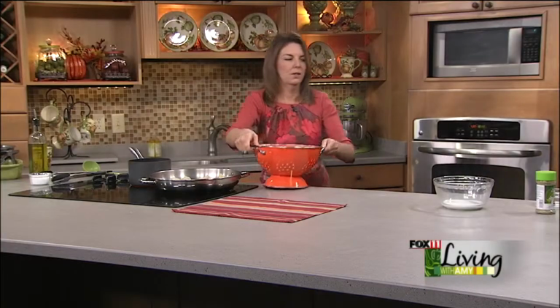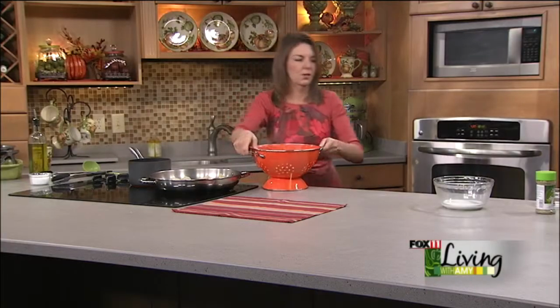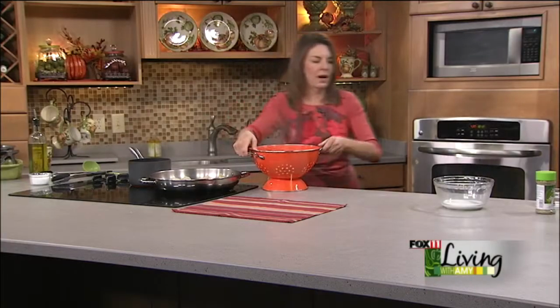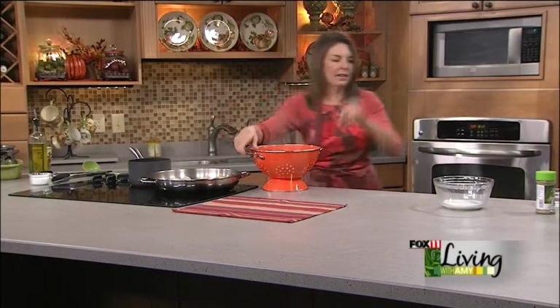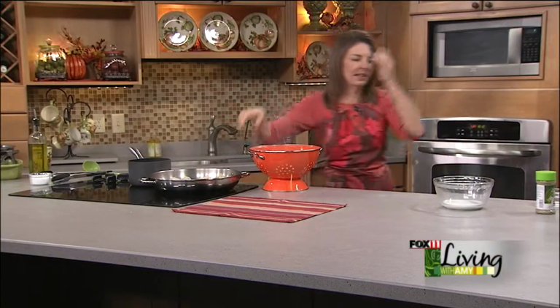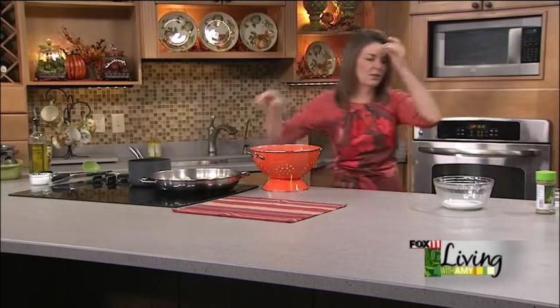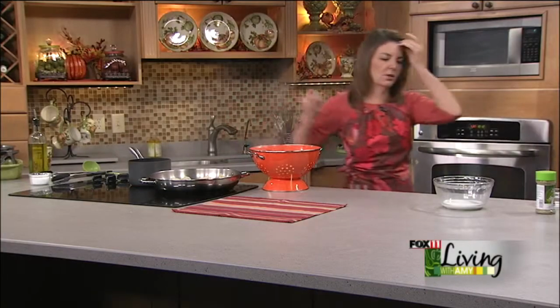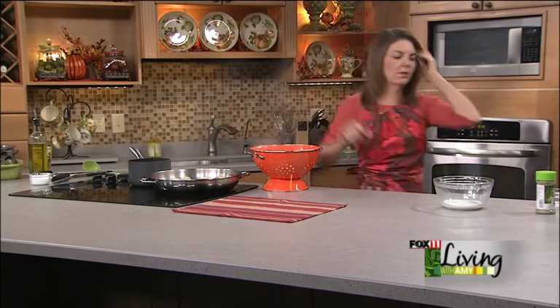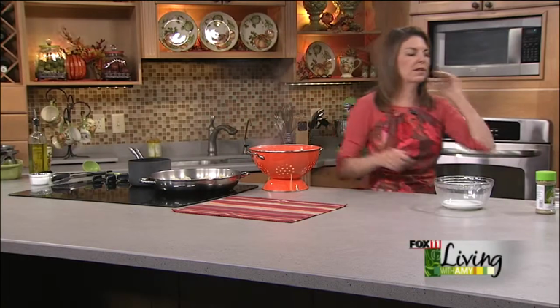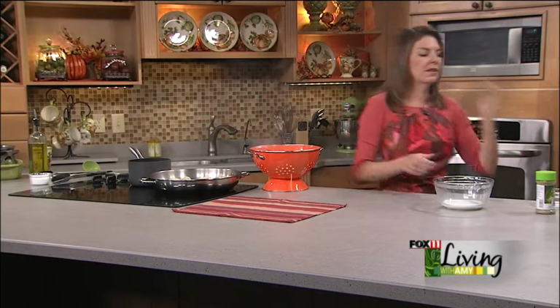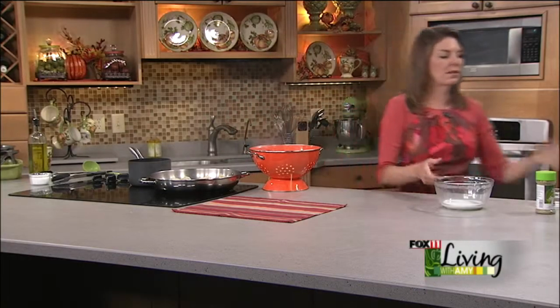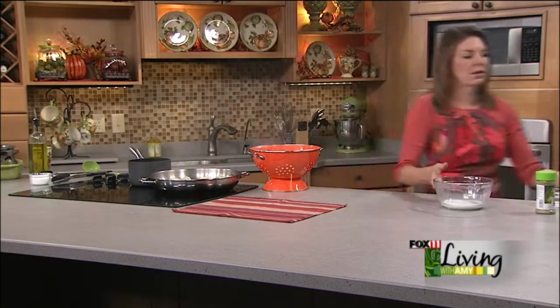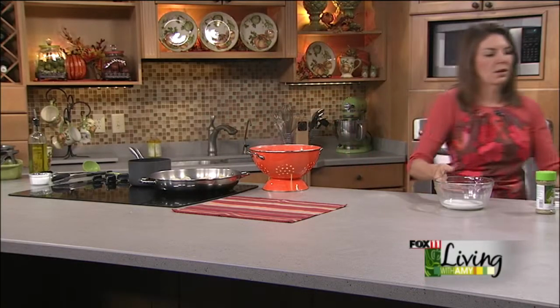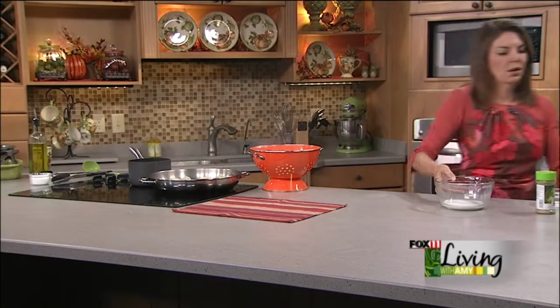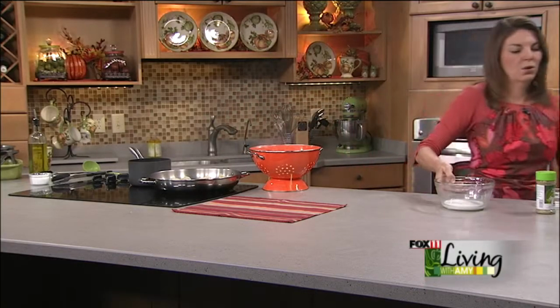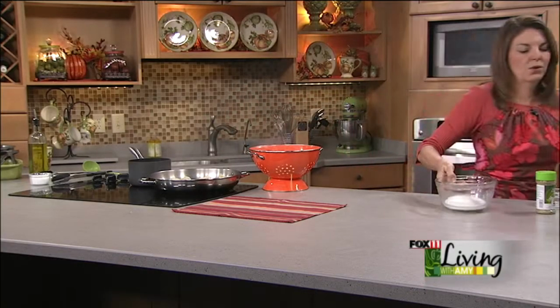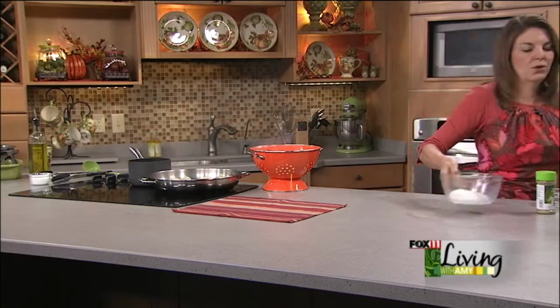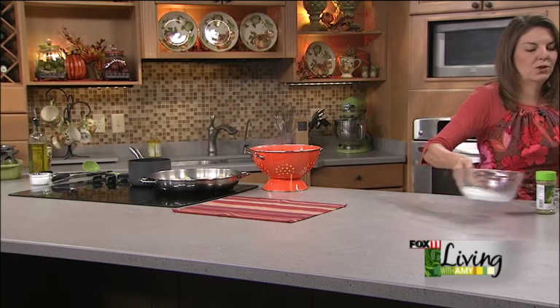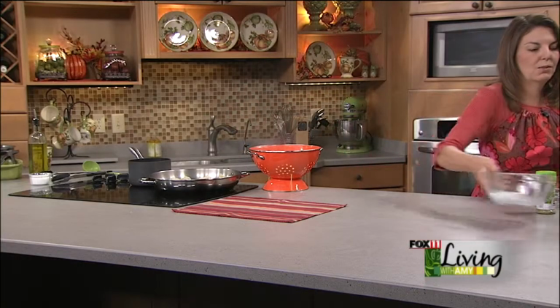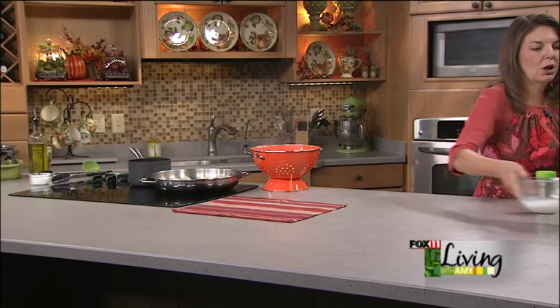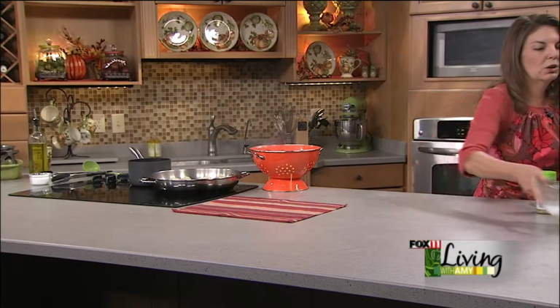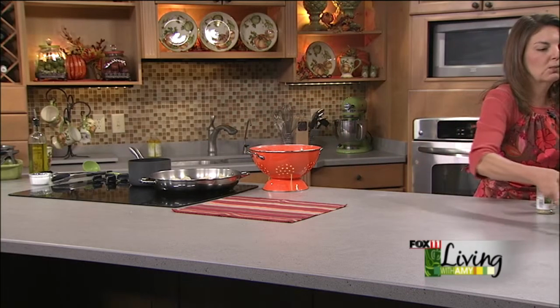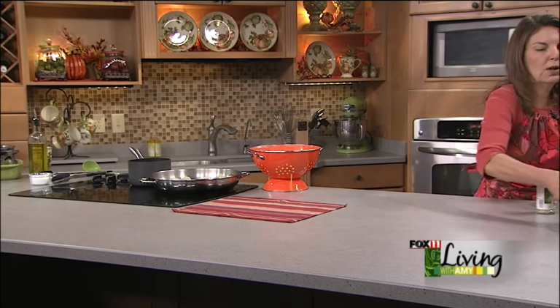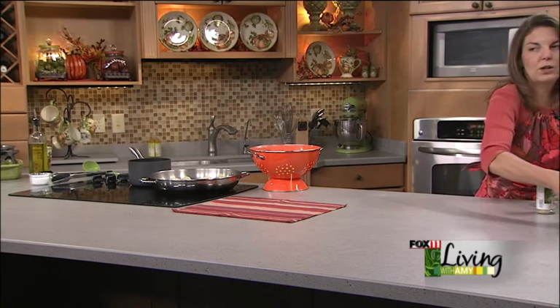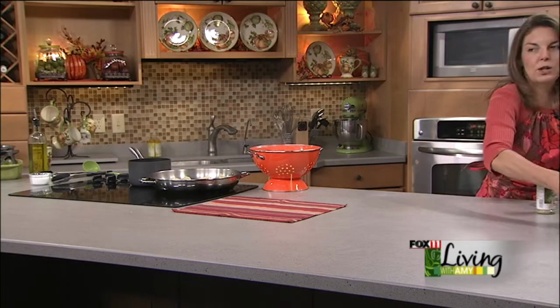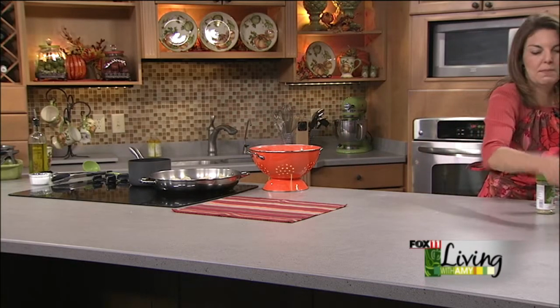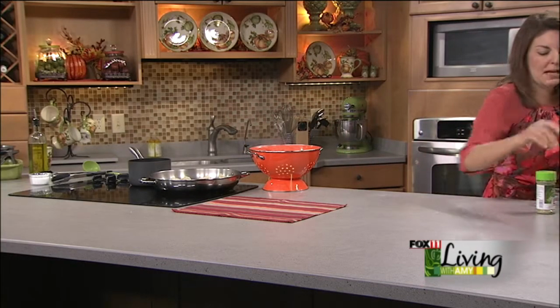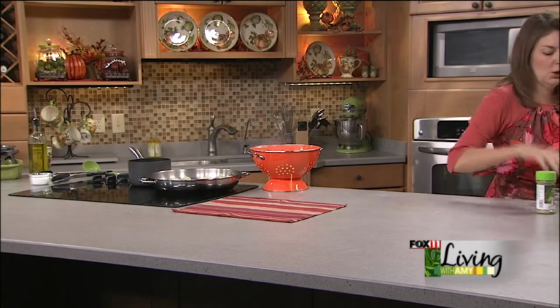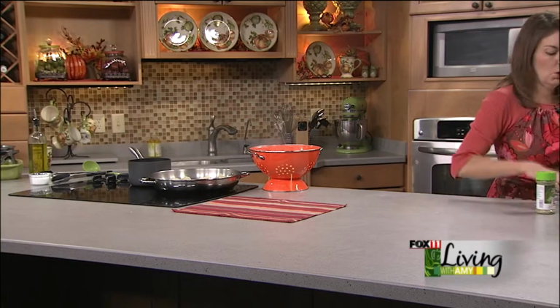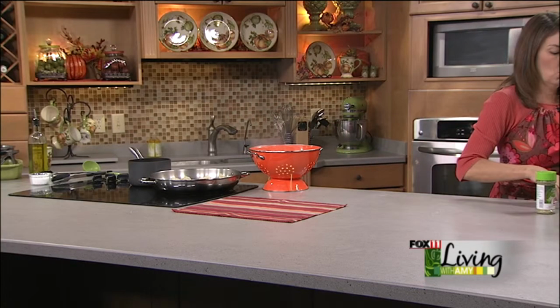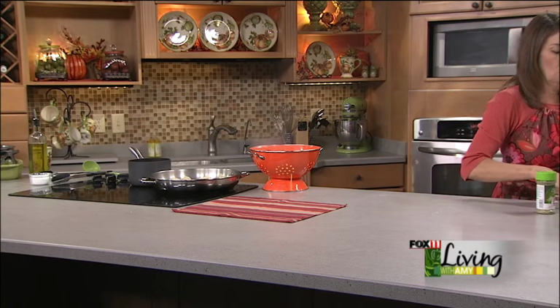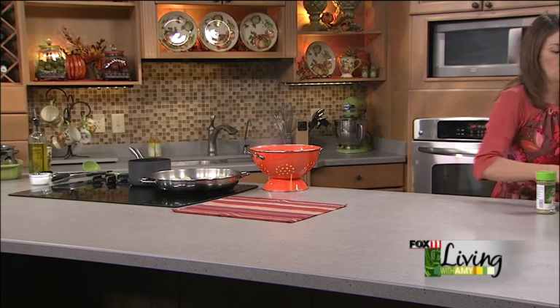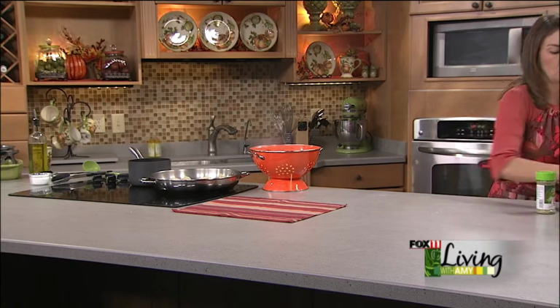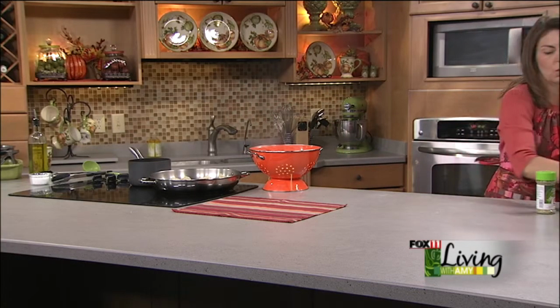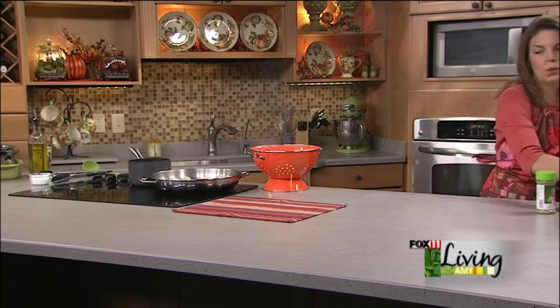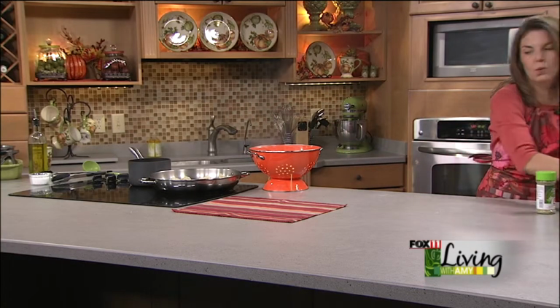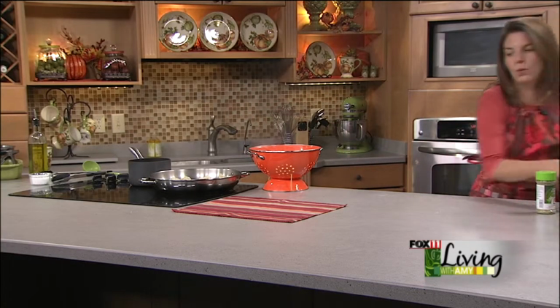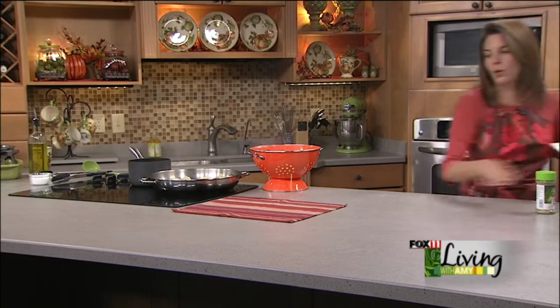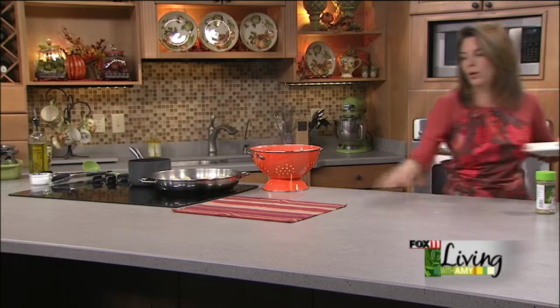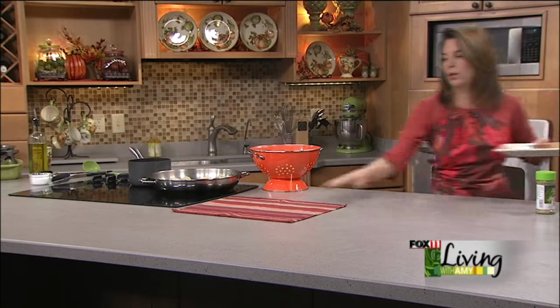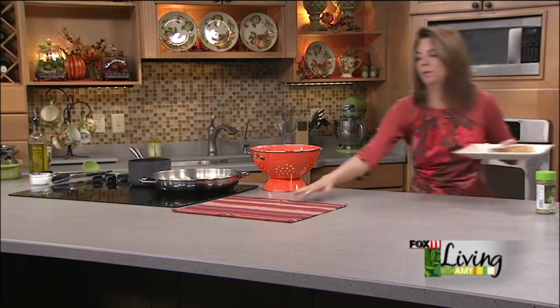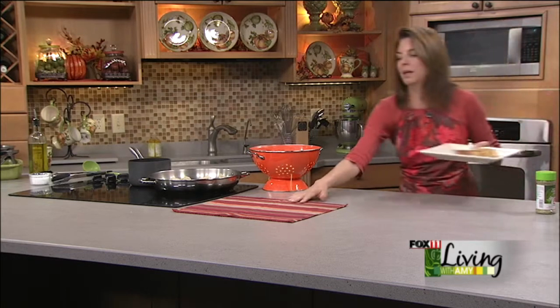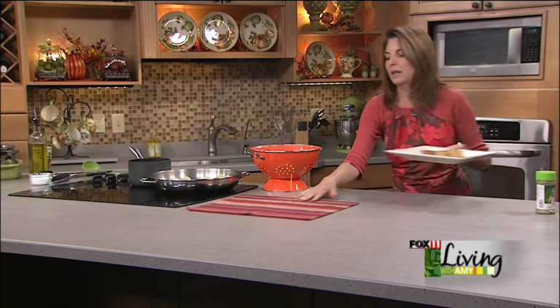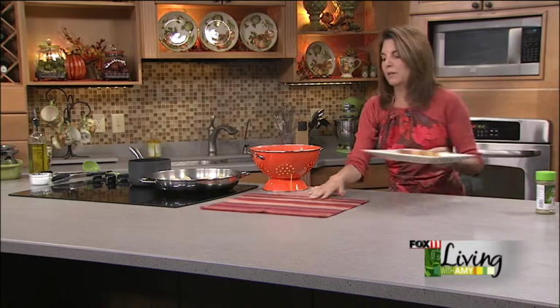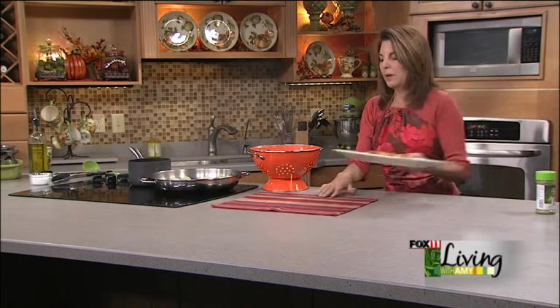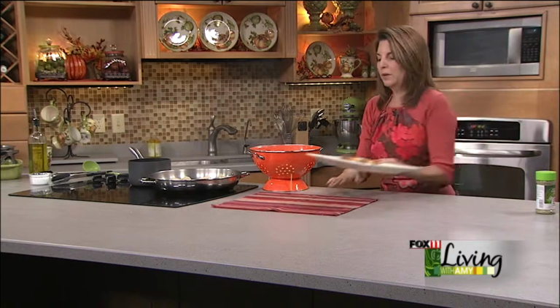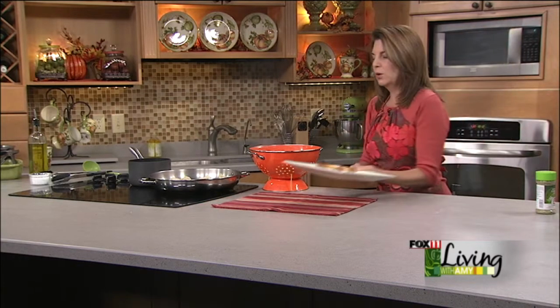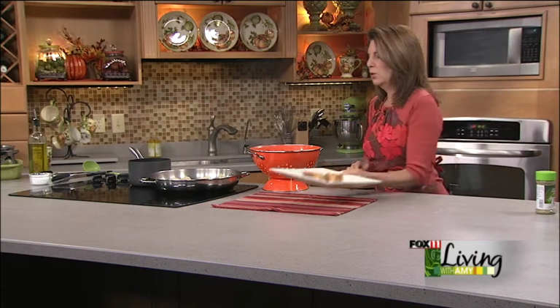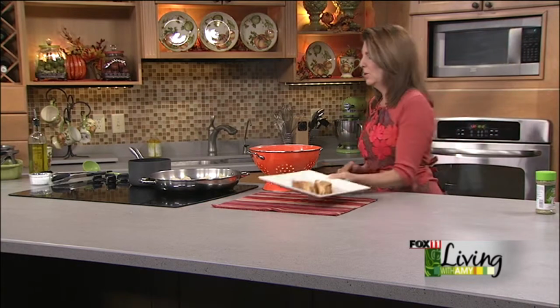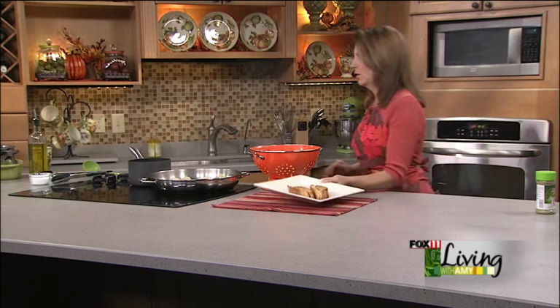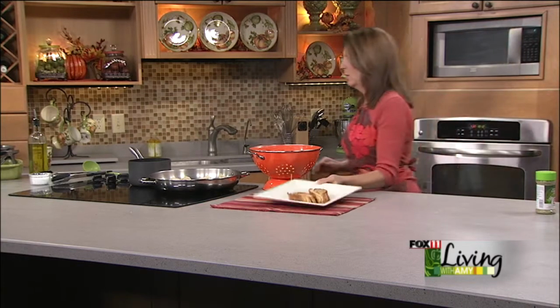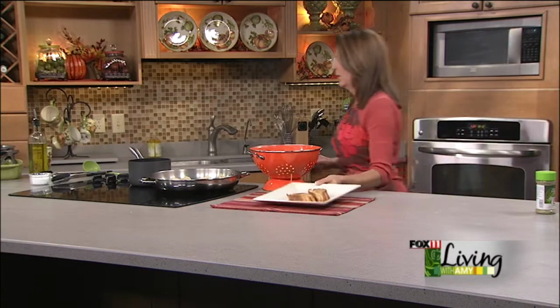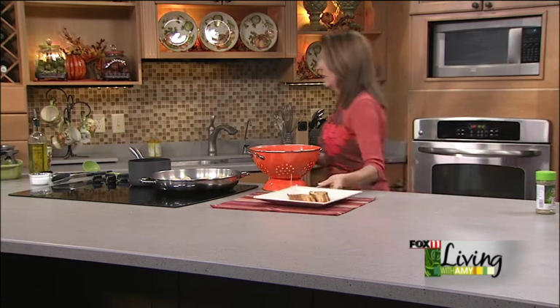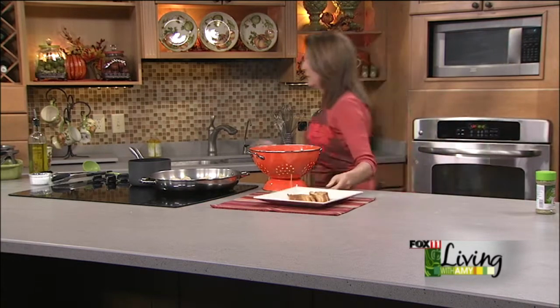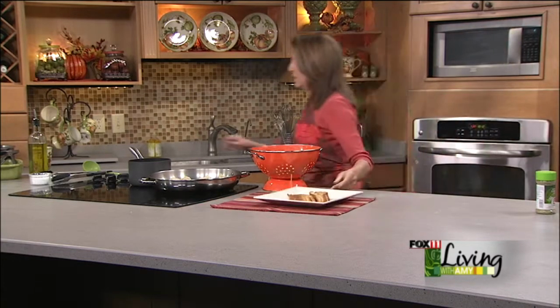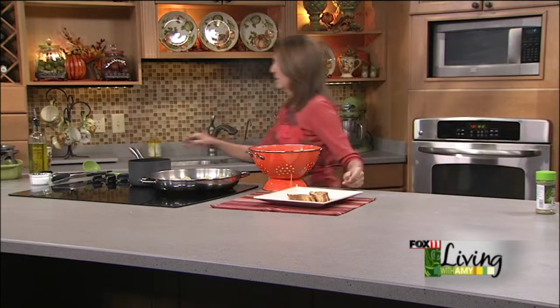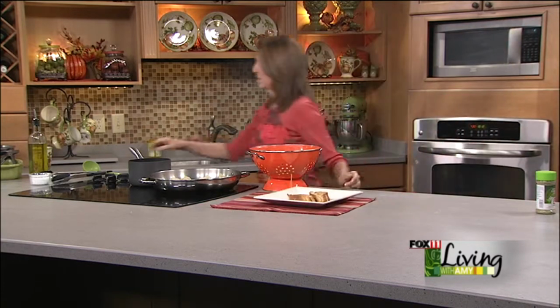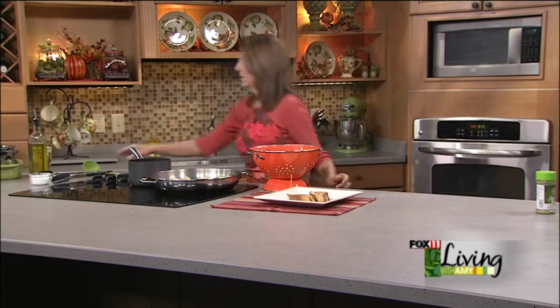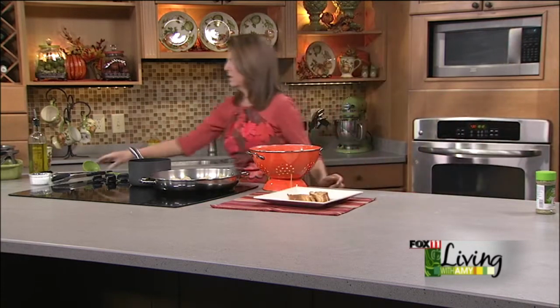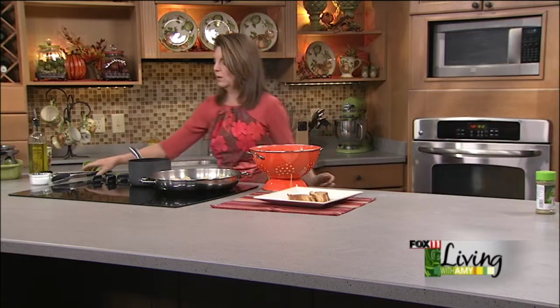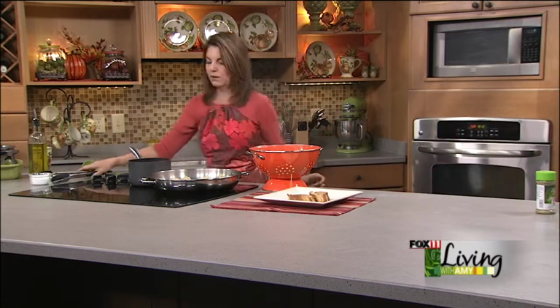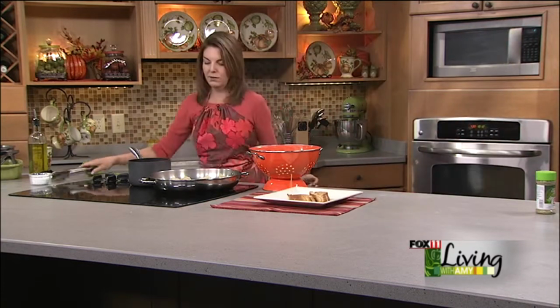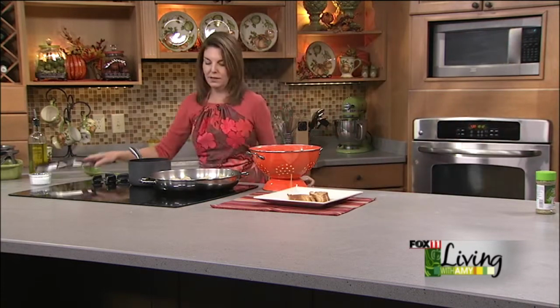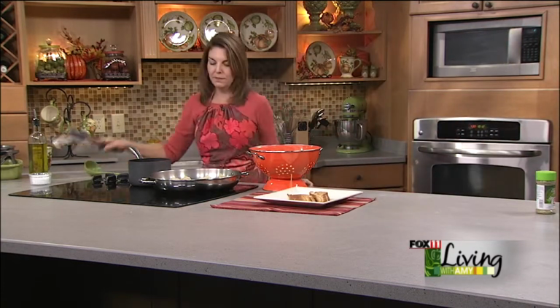I like to serve this with just some garlic bread — you can make your own, or pick it up at the grocery store. Let me just give these a quick flip.